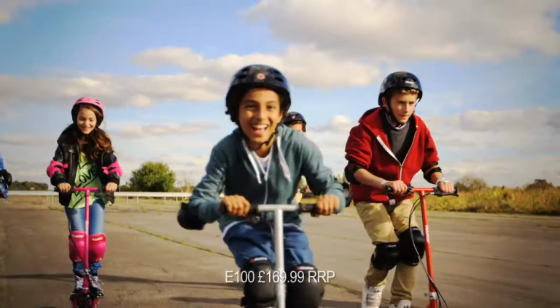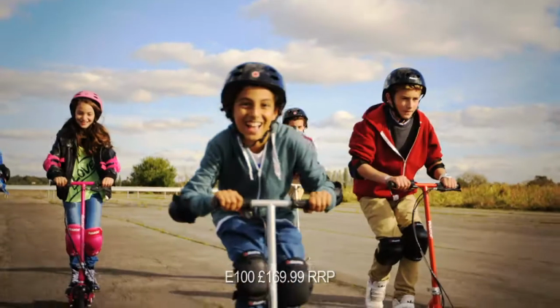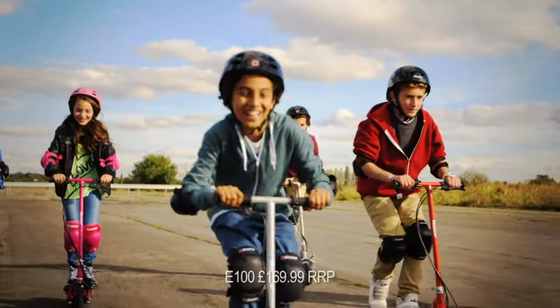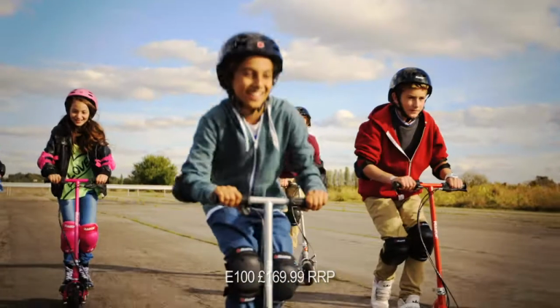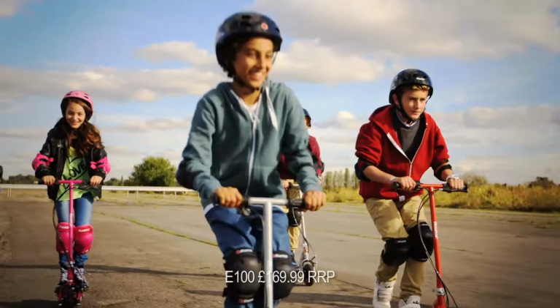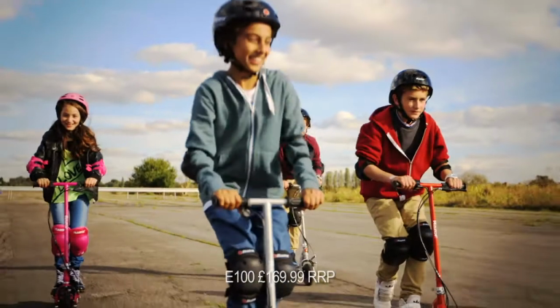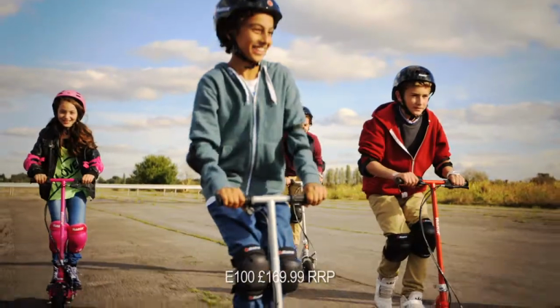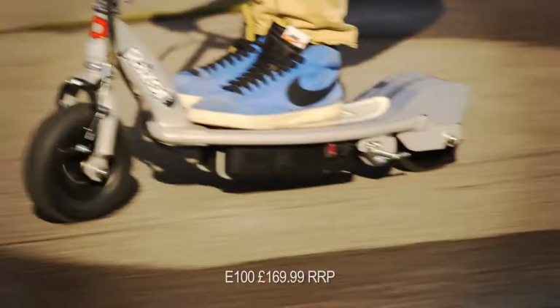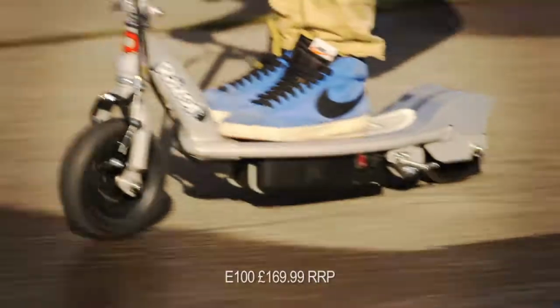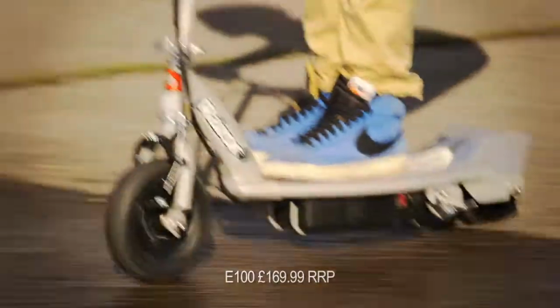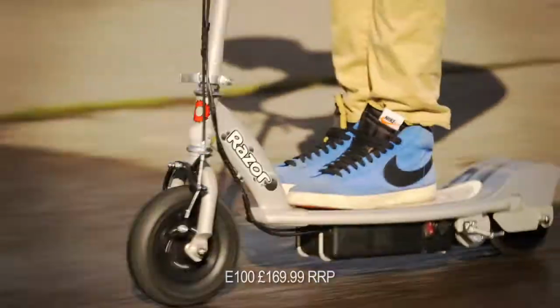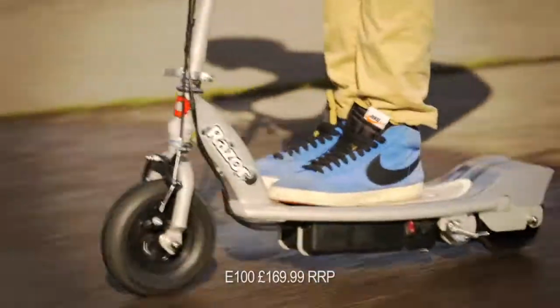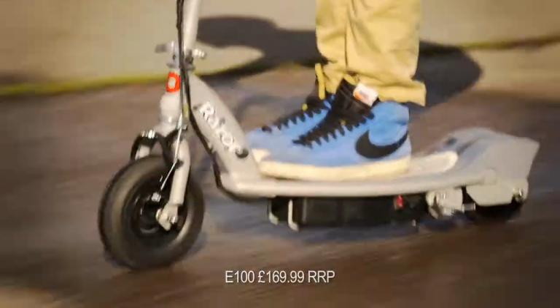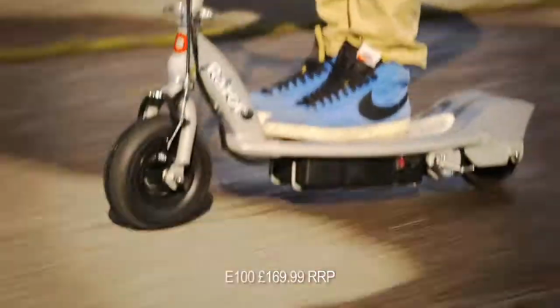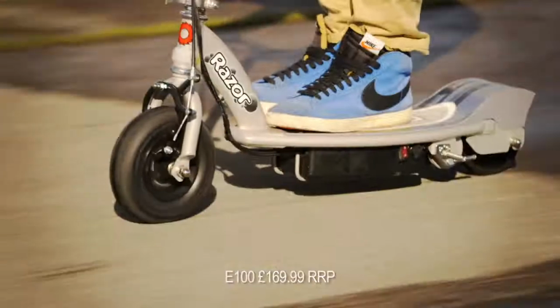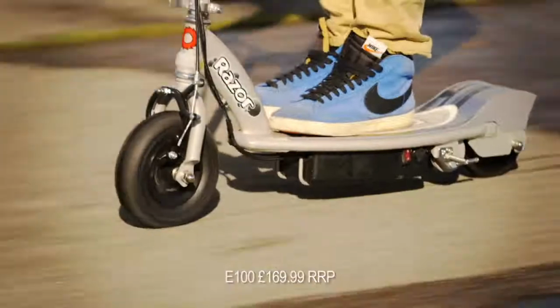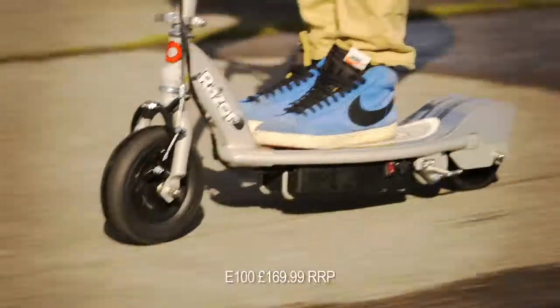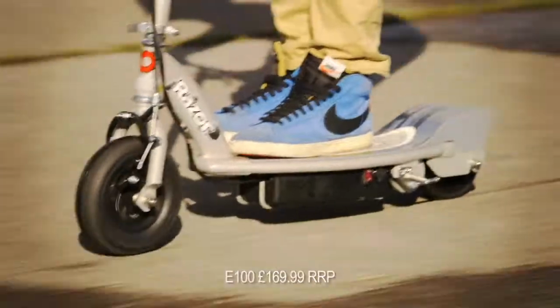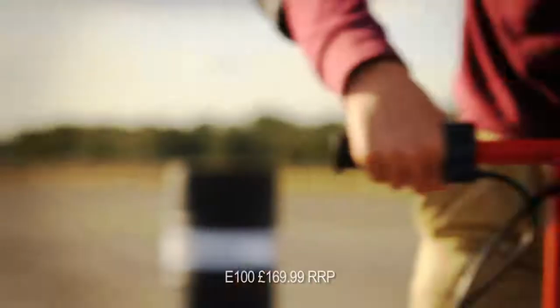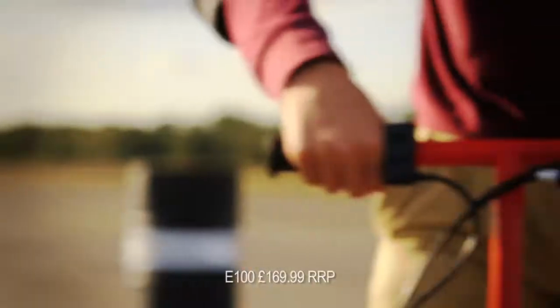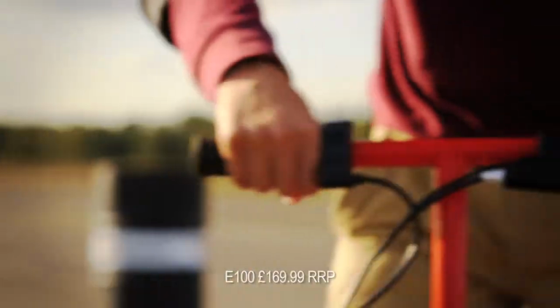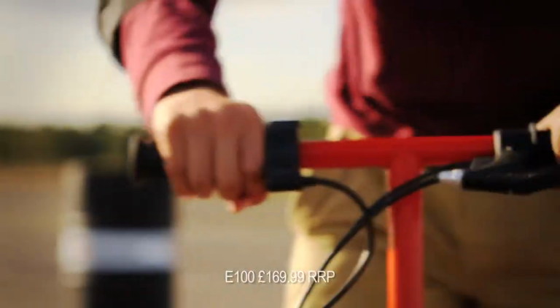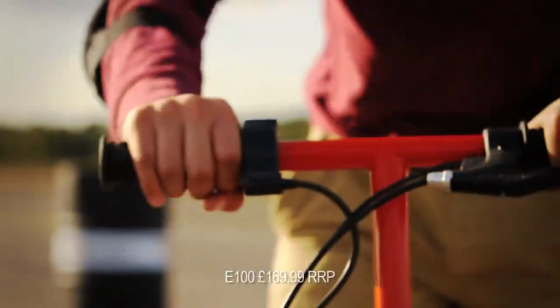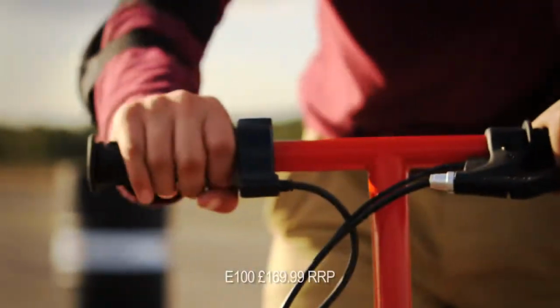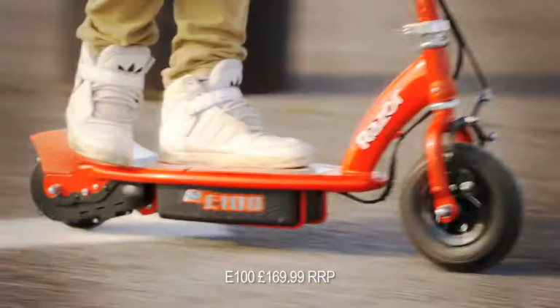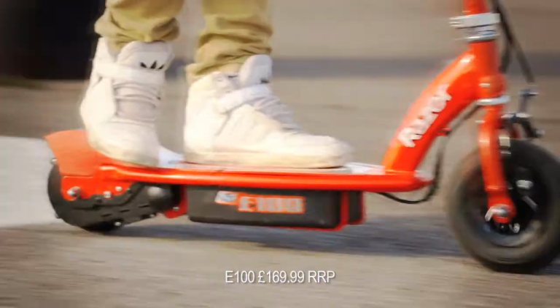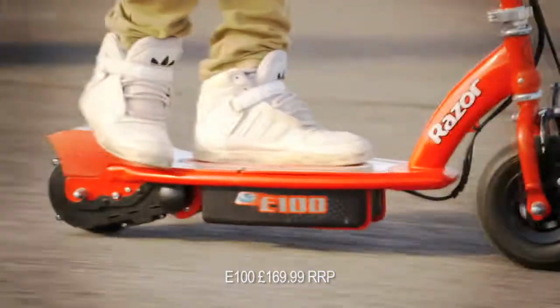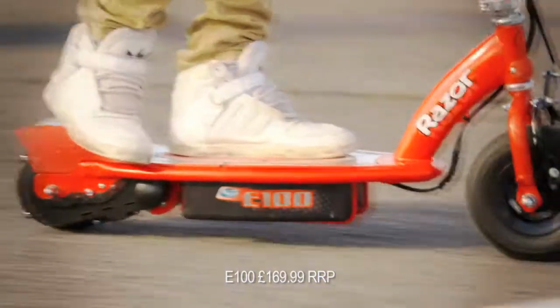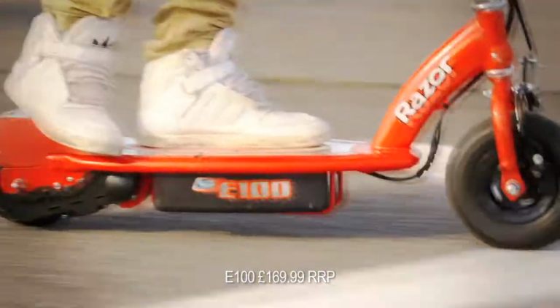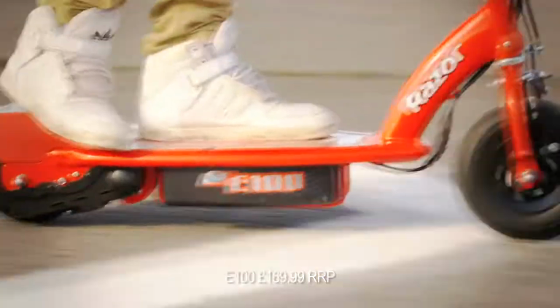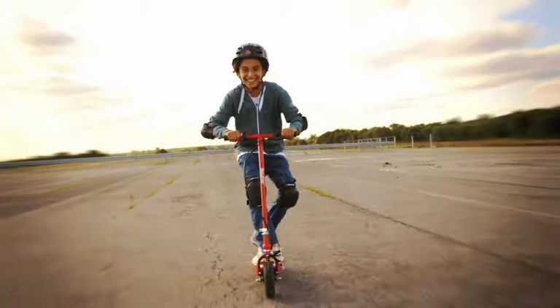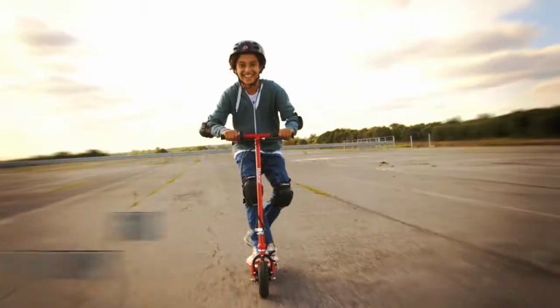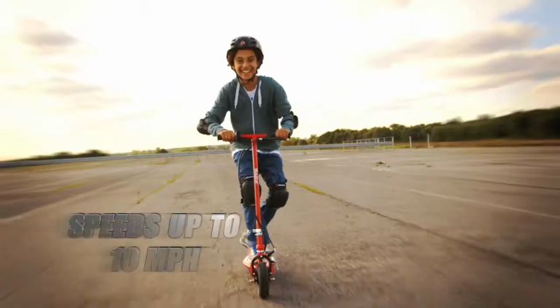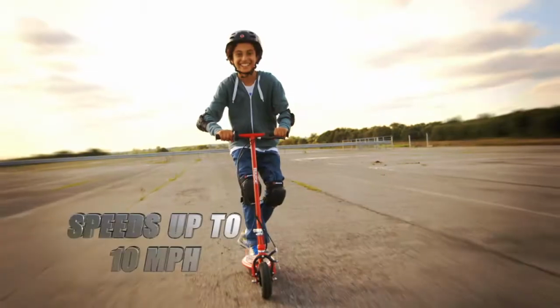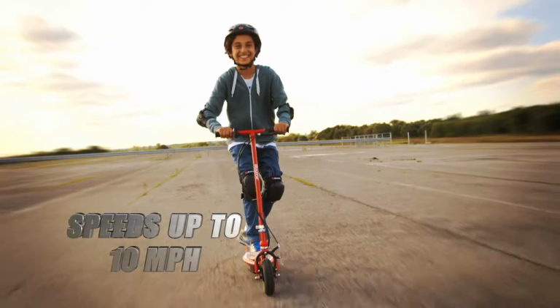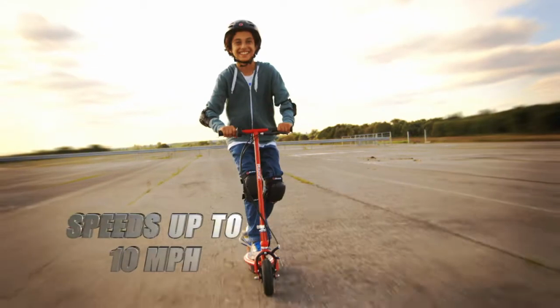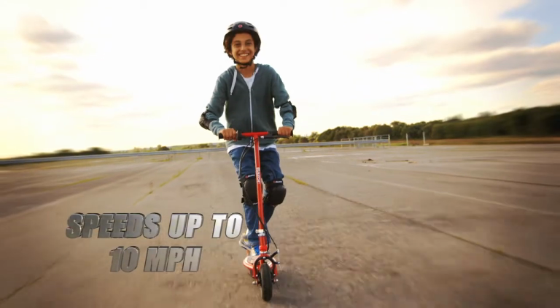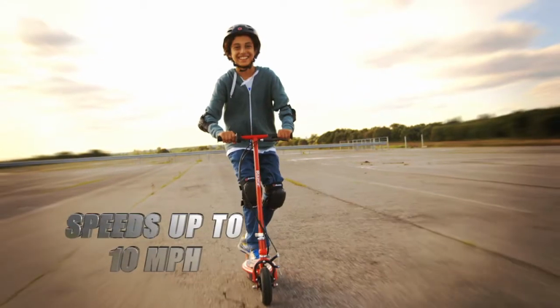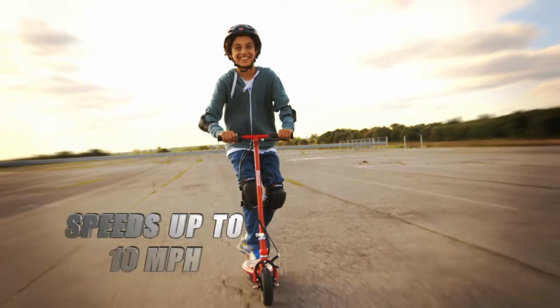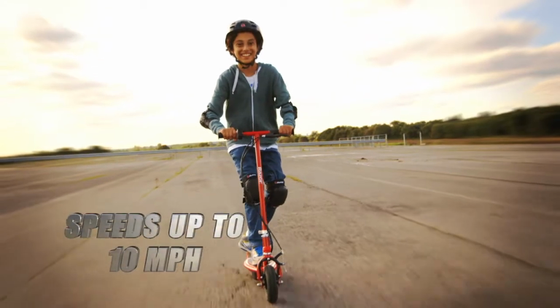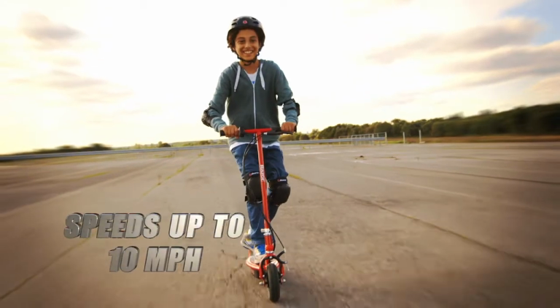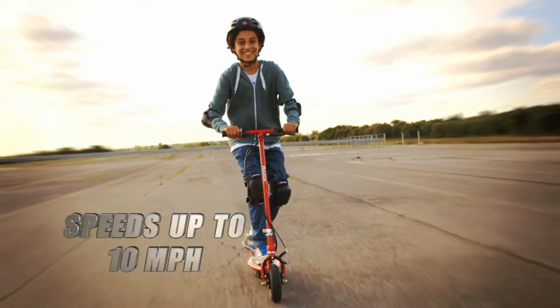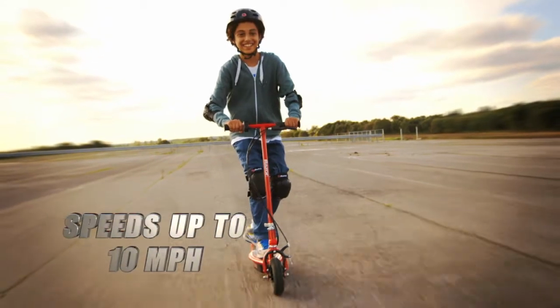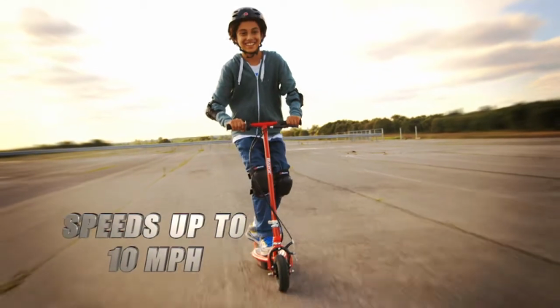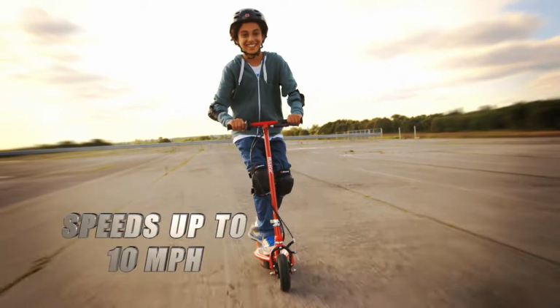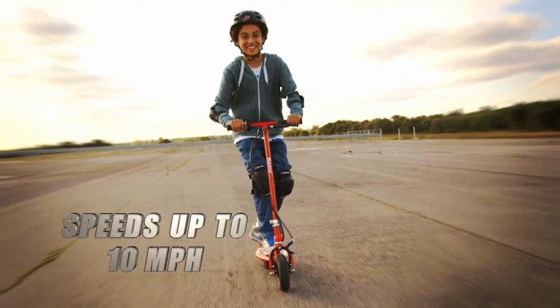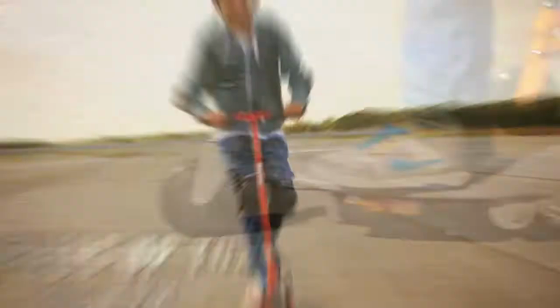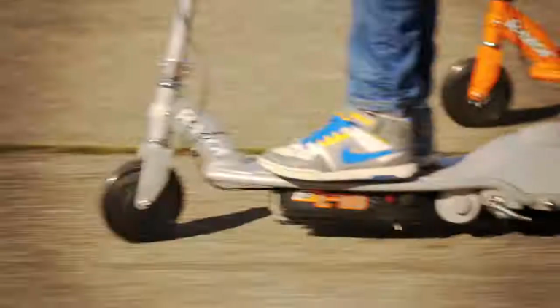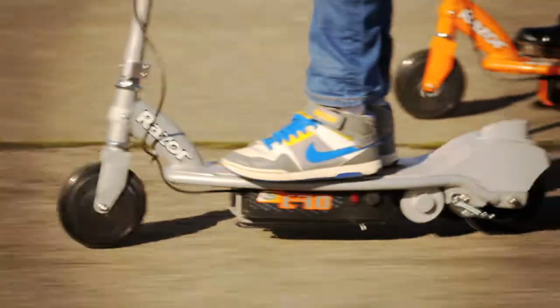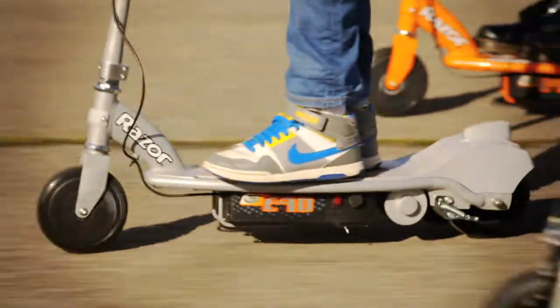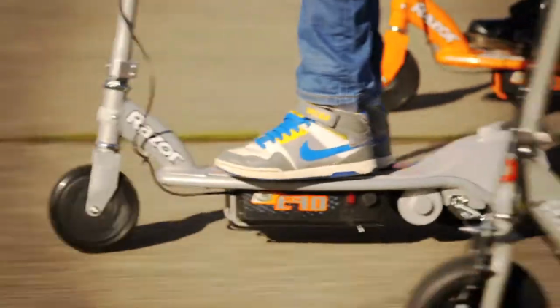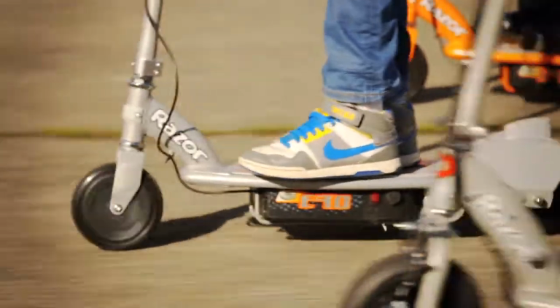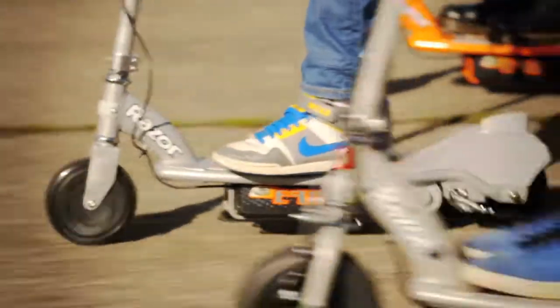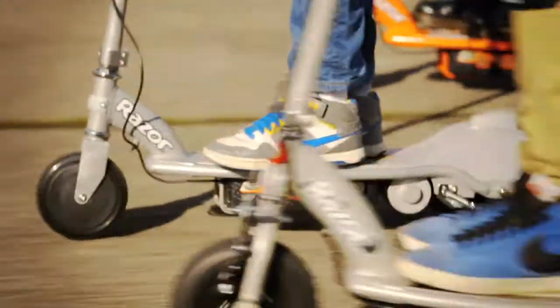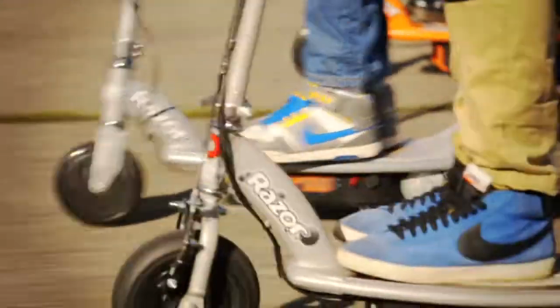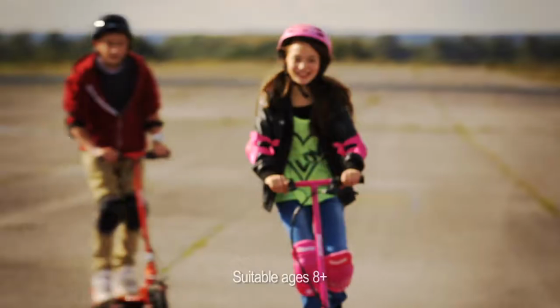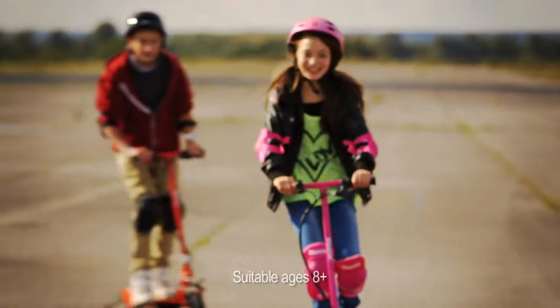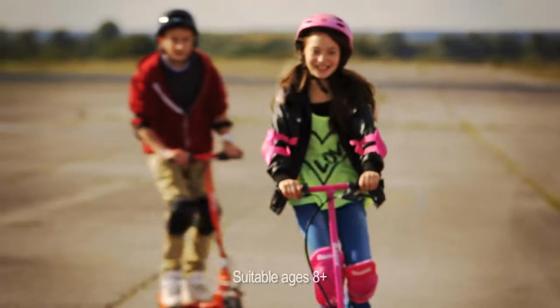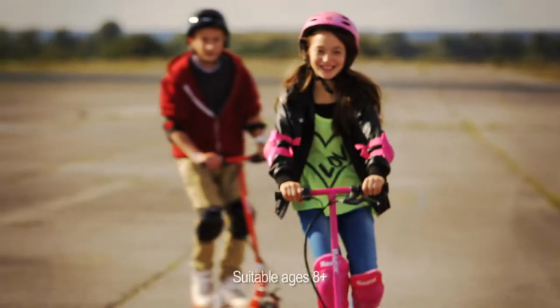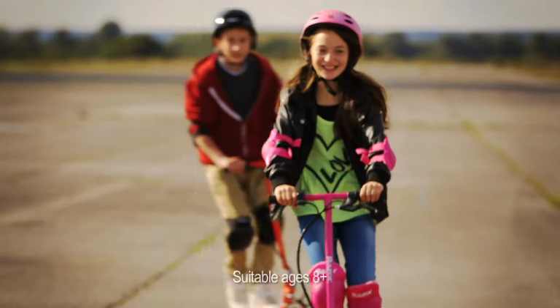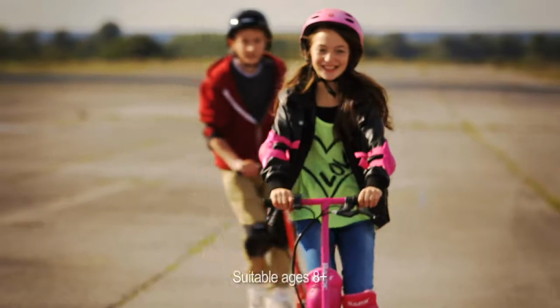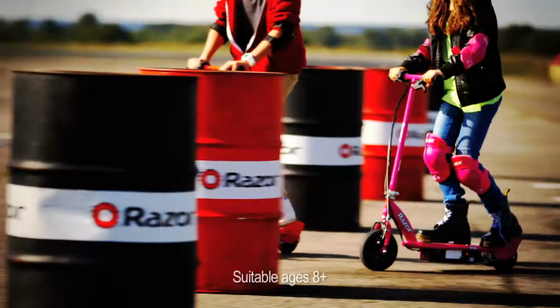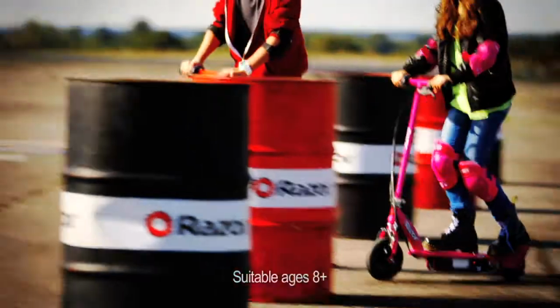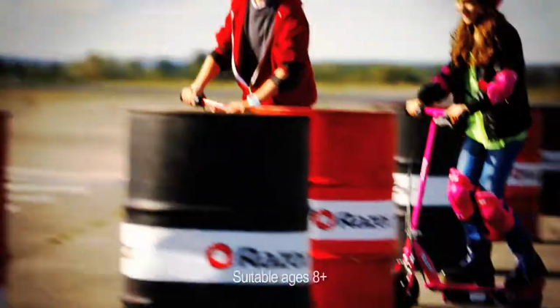Or step up to the award-winning Razor E100, reaching speeds up to 10 mph. Powerful, fun, exciting.